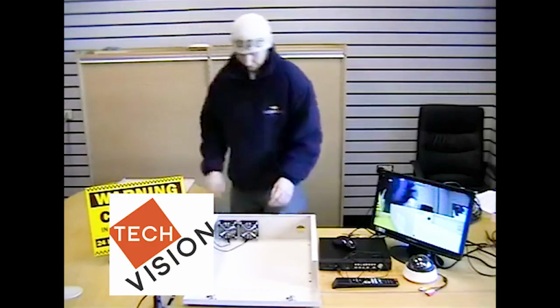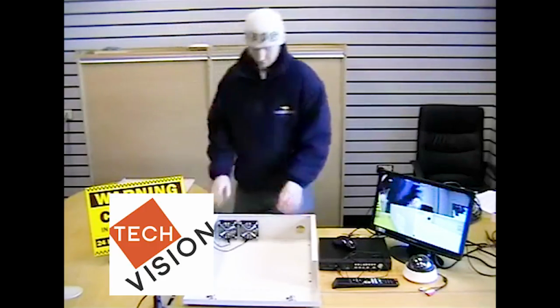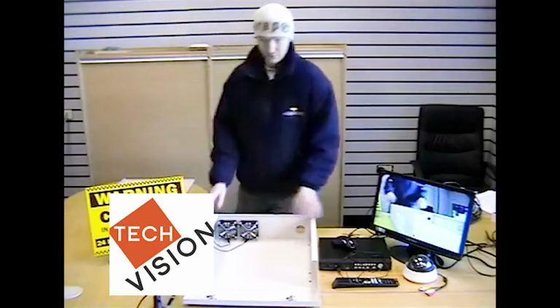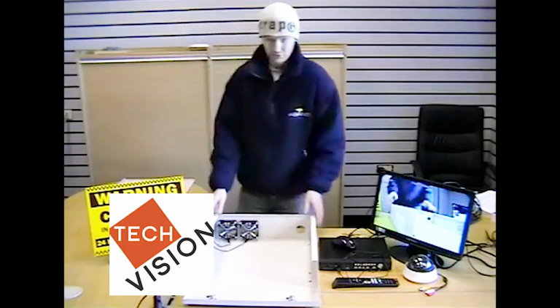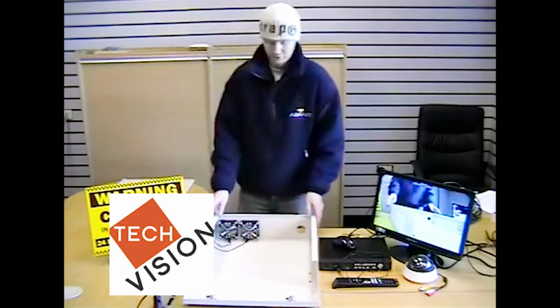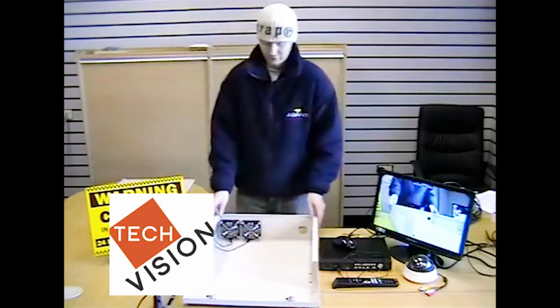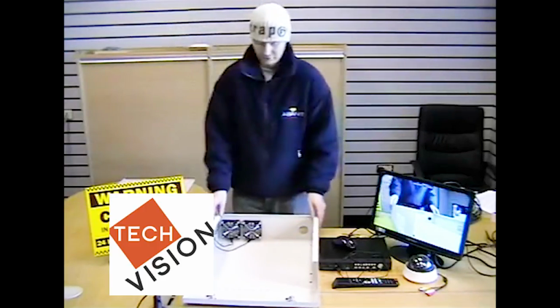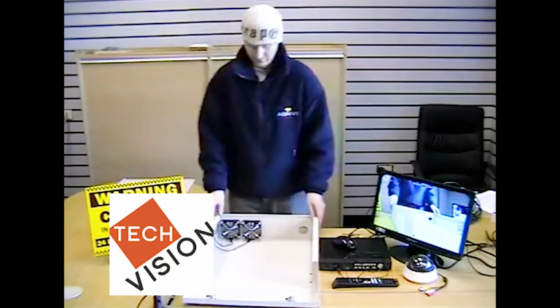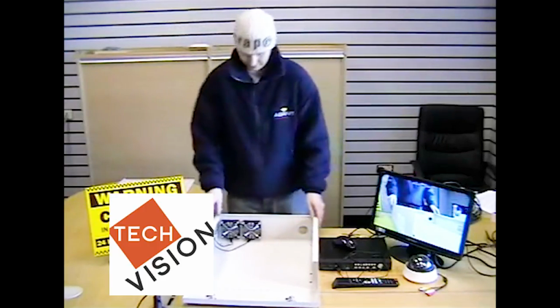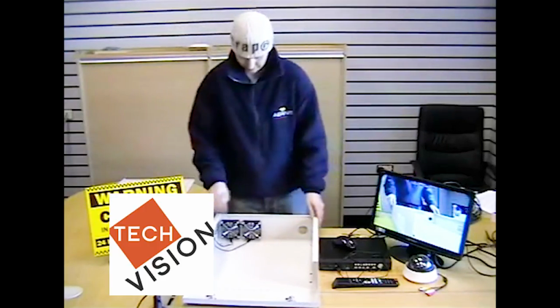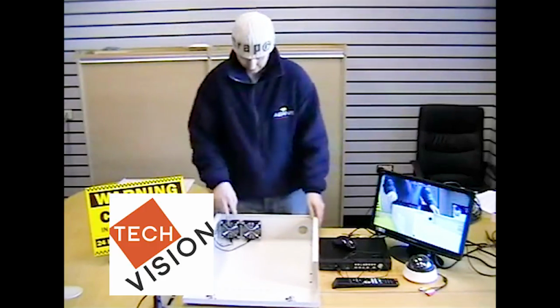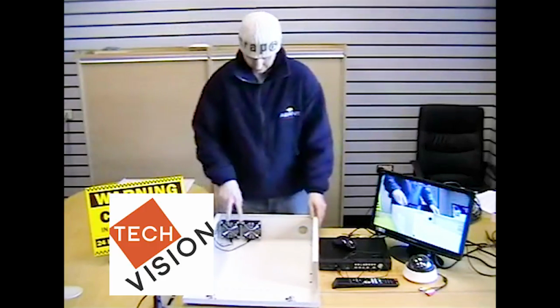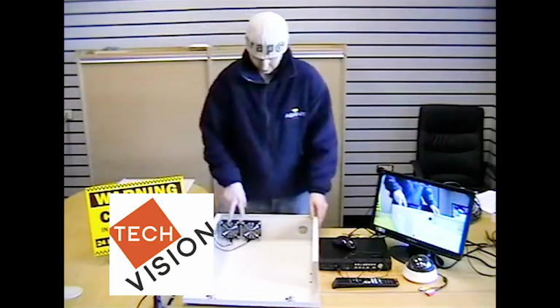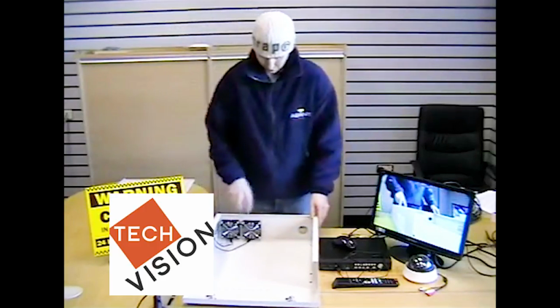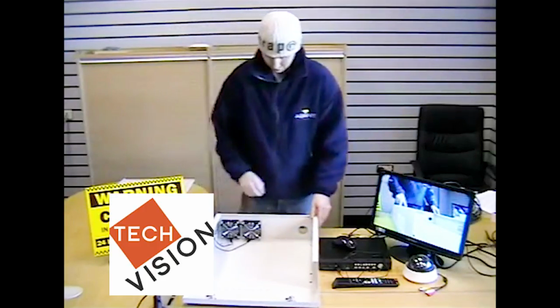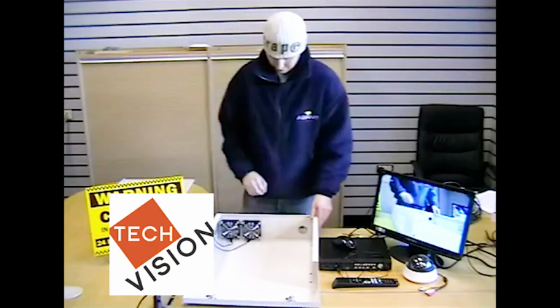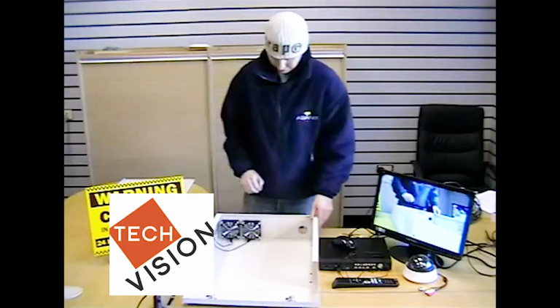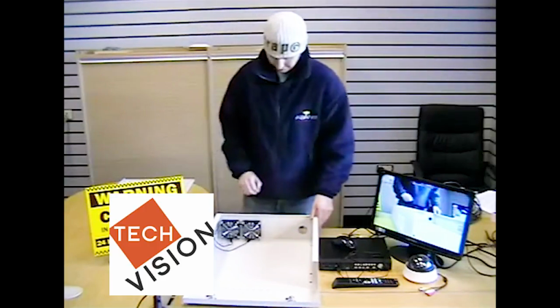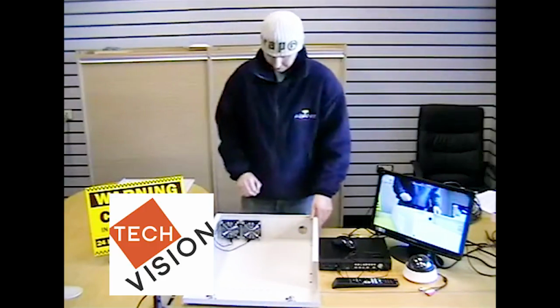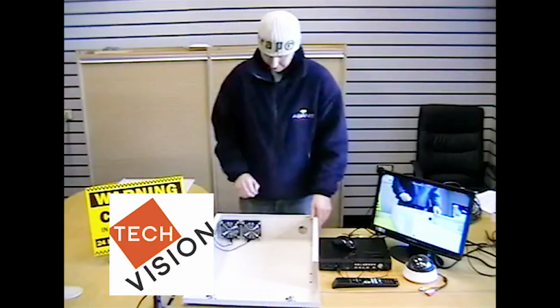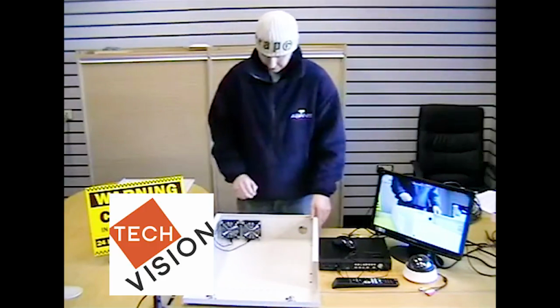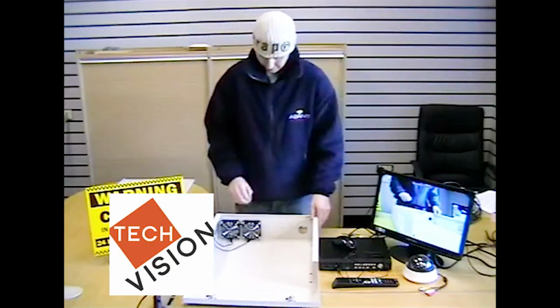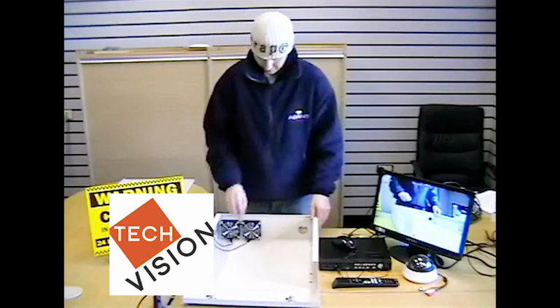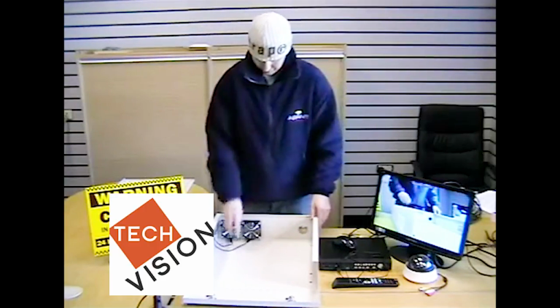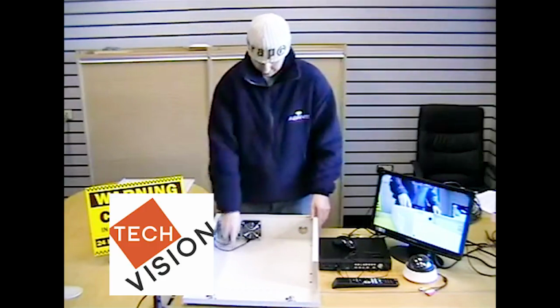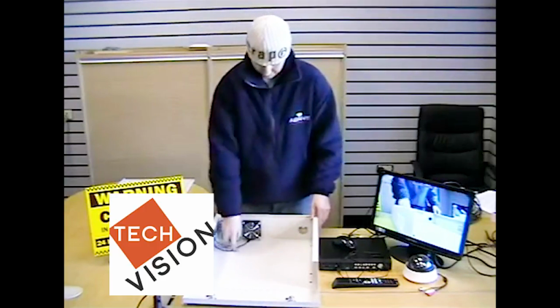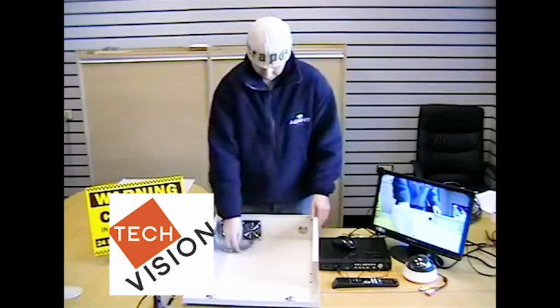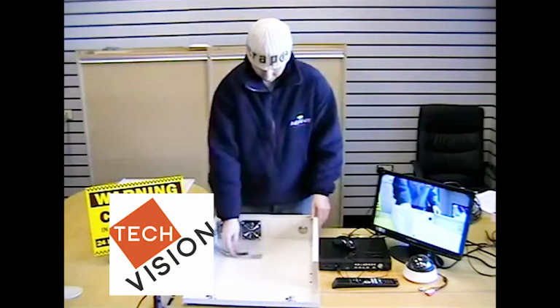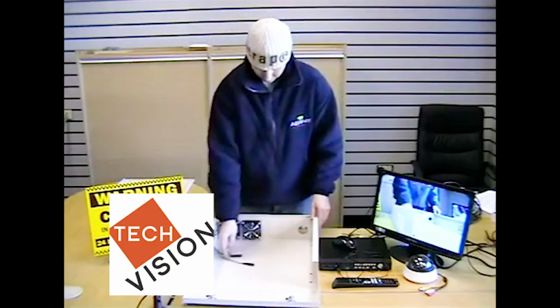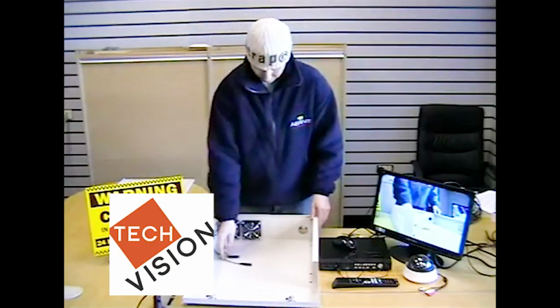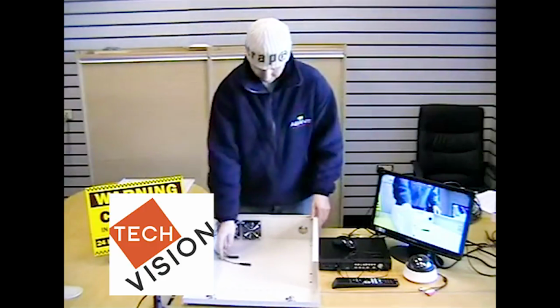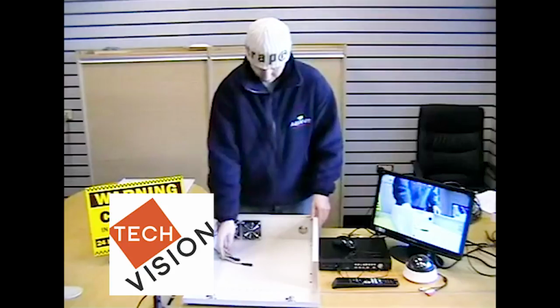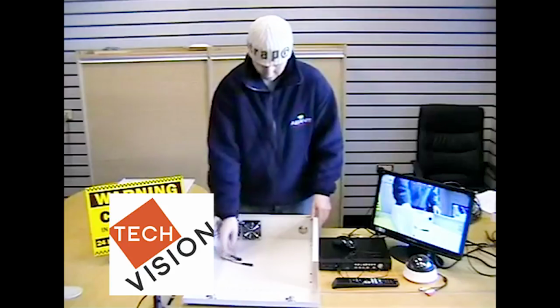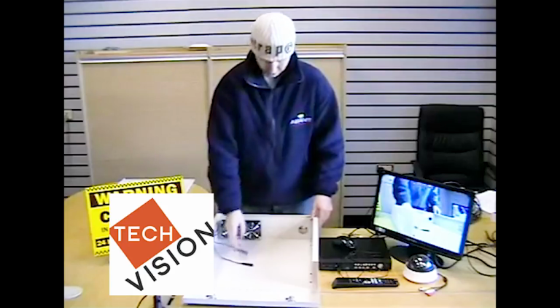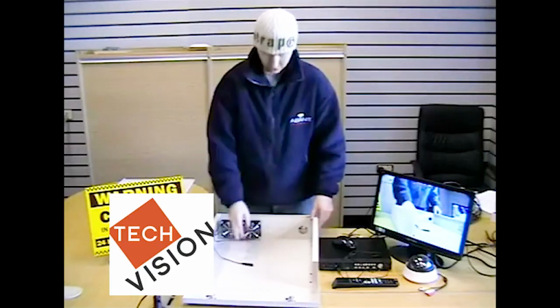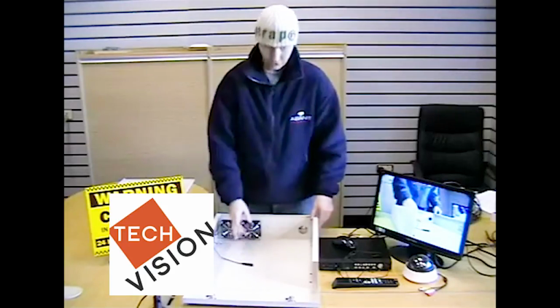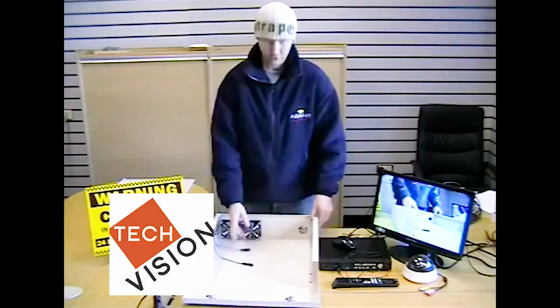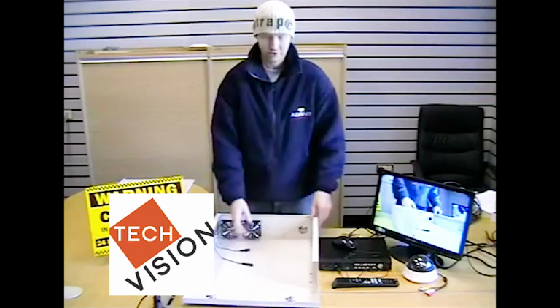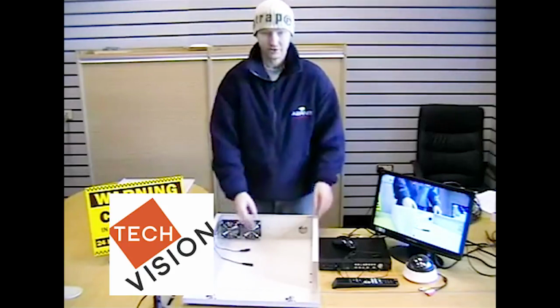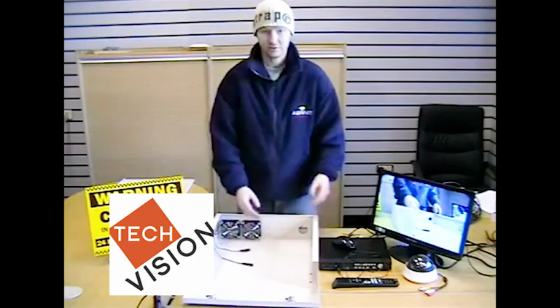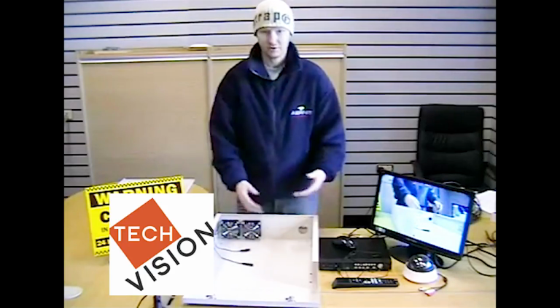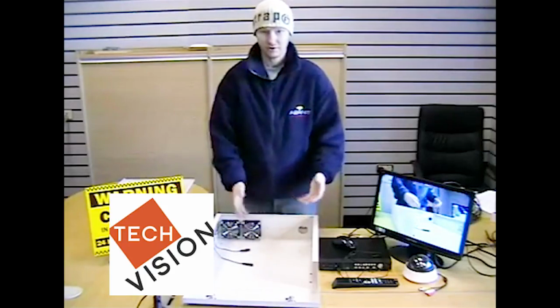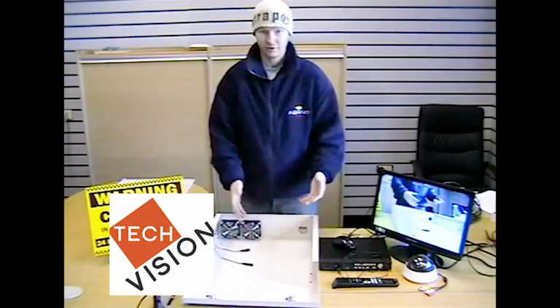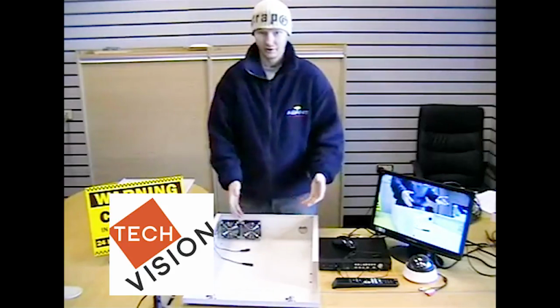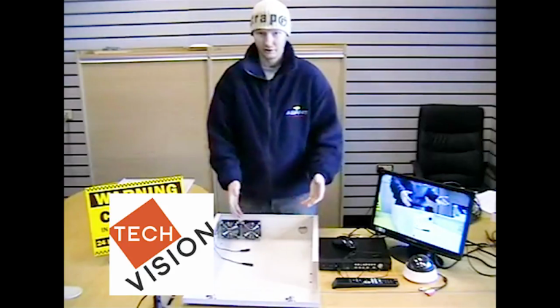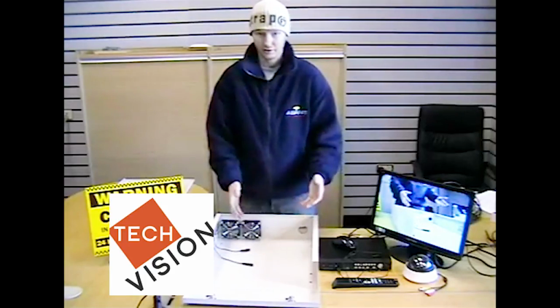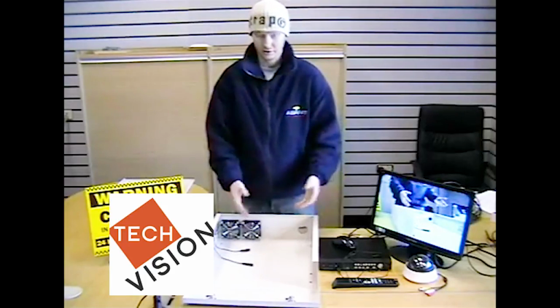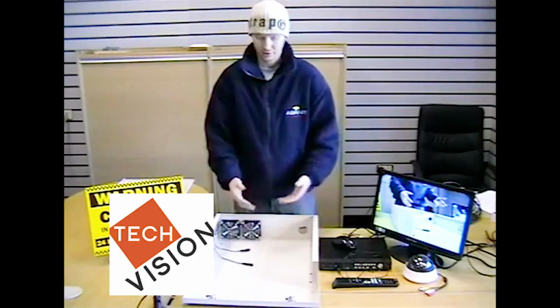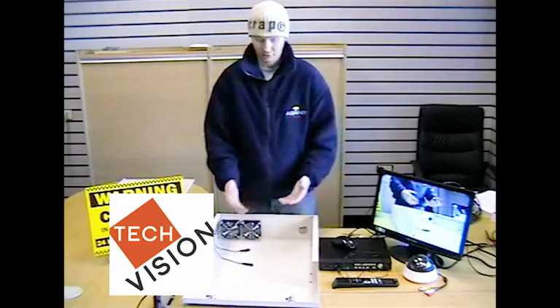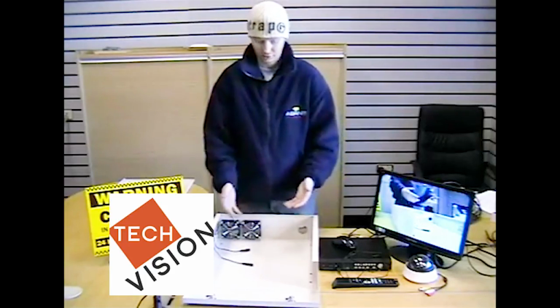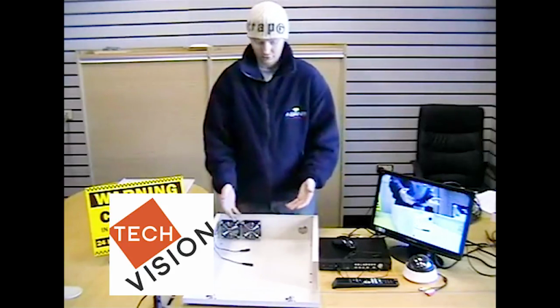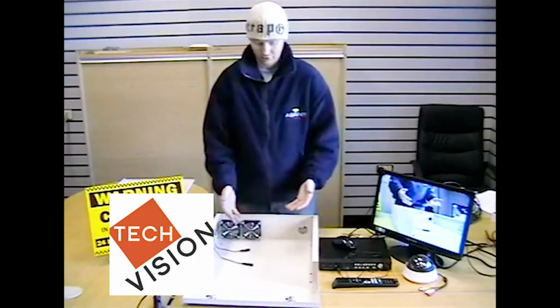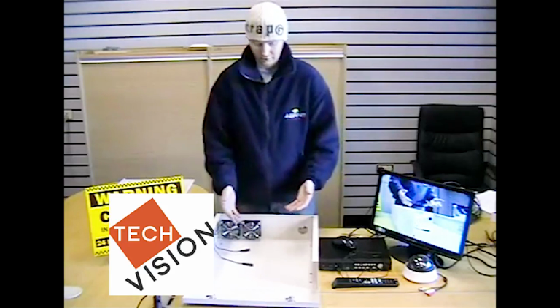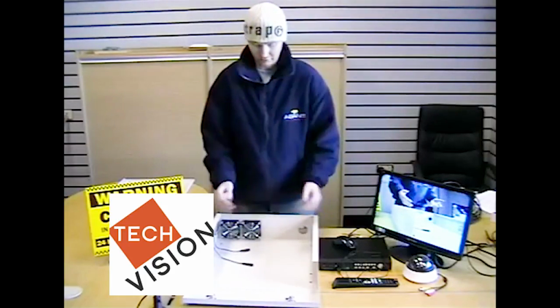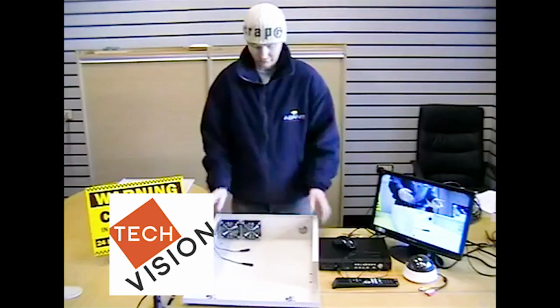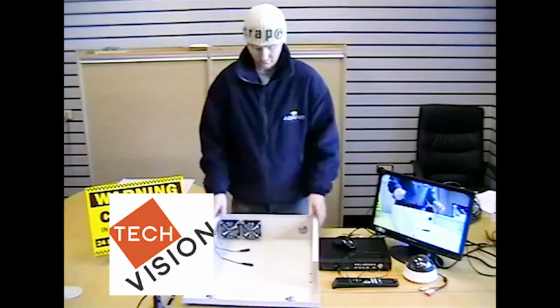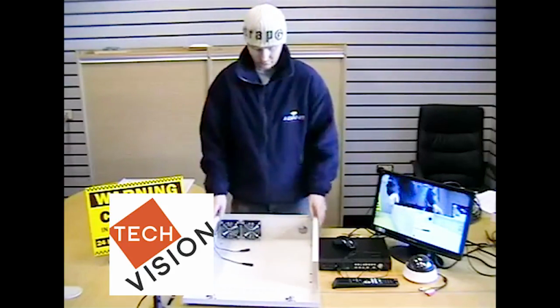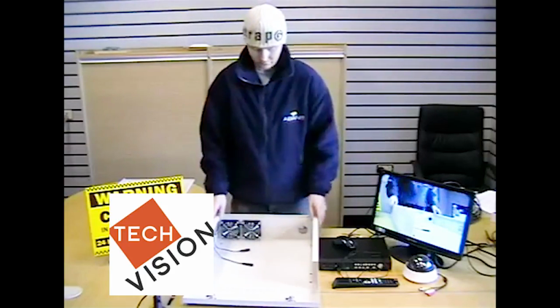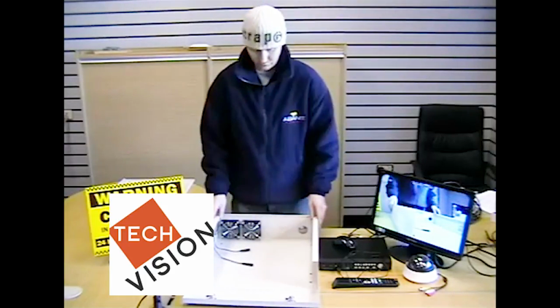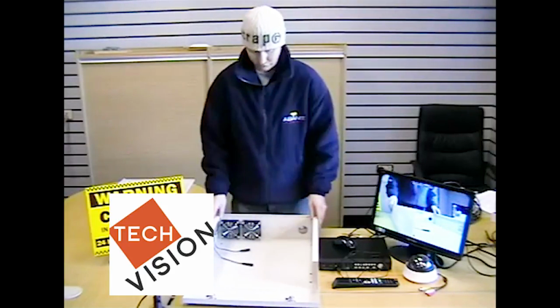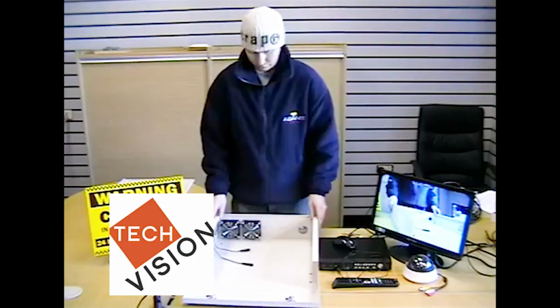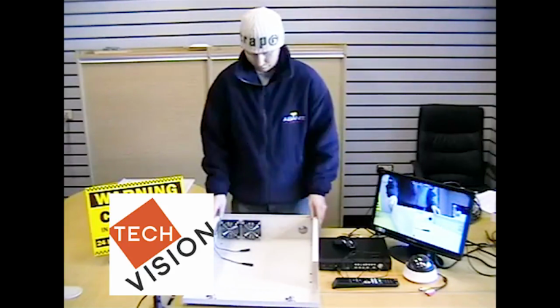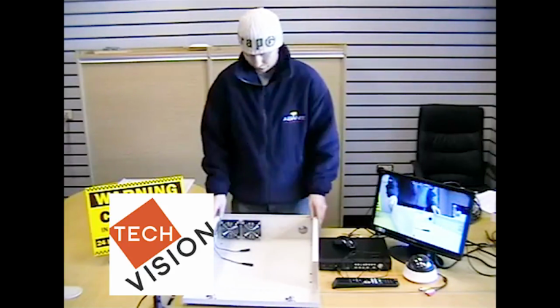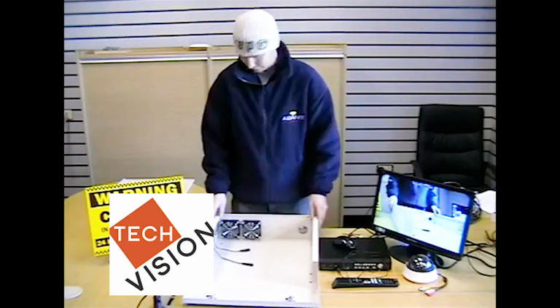Now as you can see there are two fans within the safe box which are used to keep the DVR unit at optimum temperature.